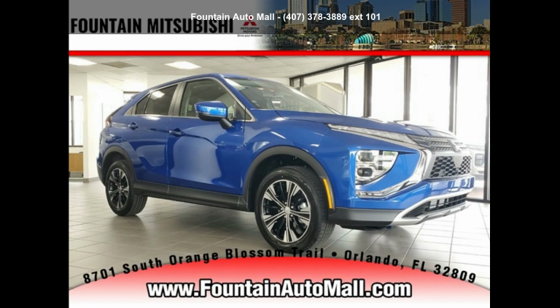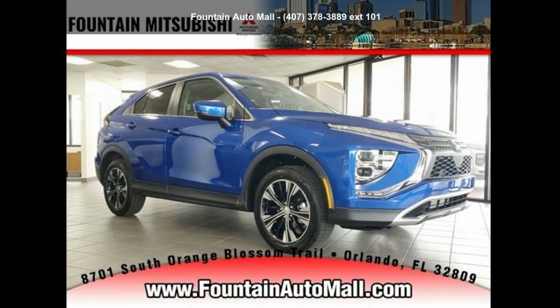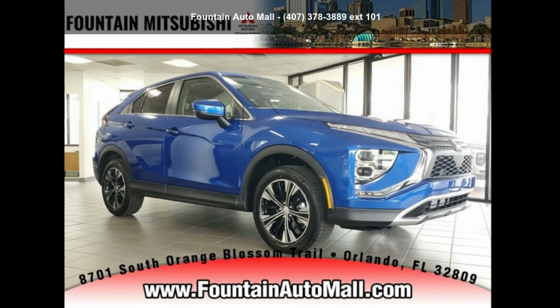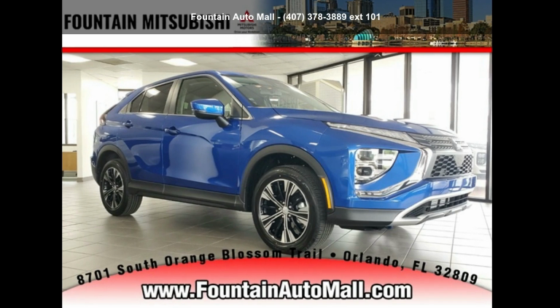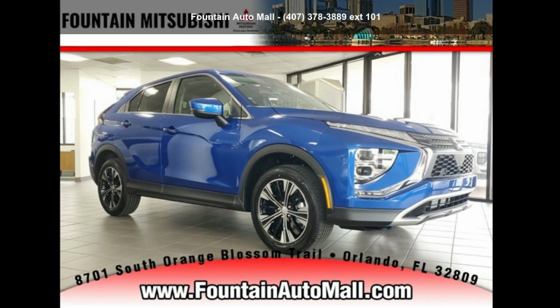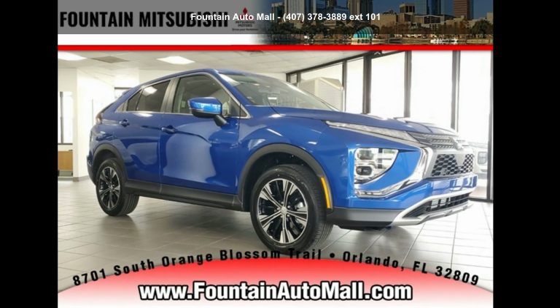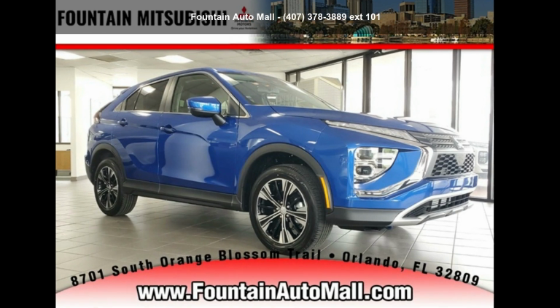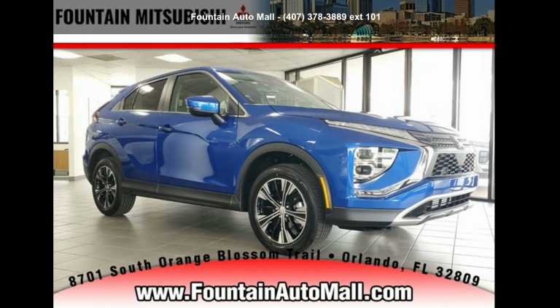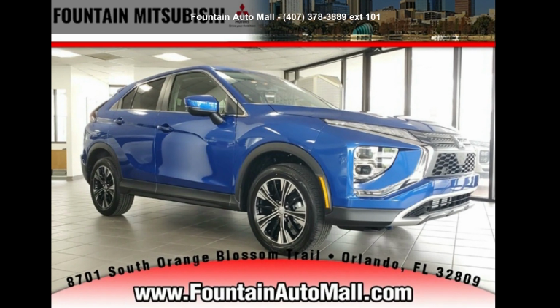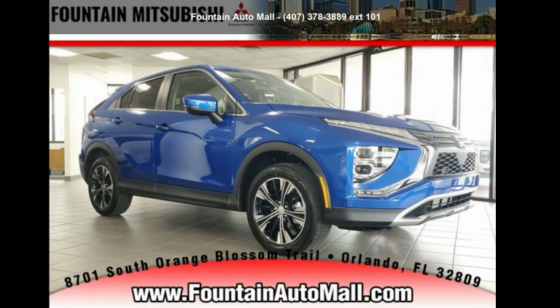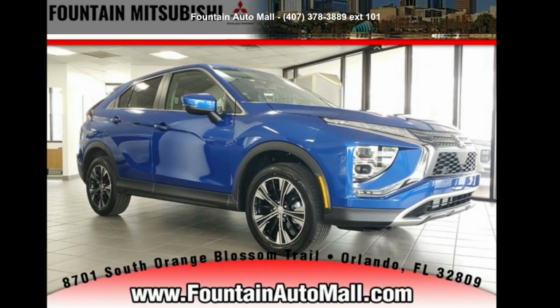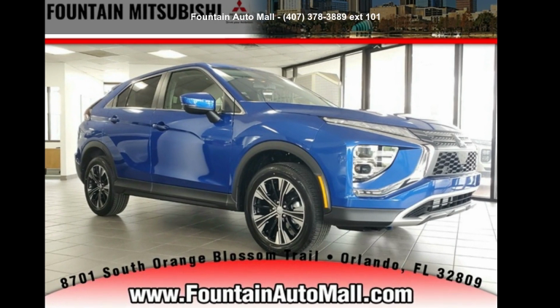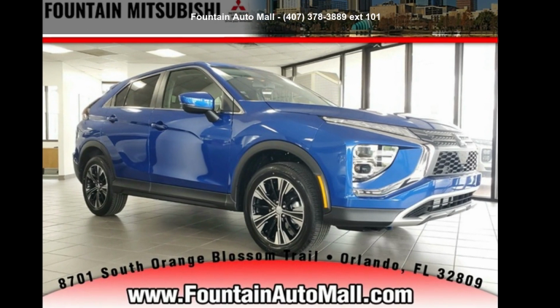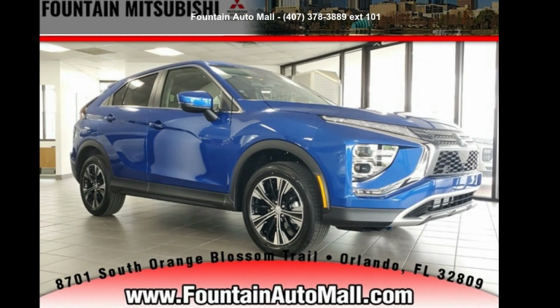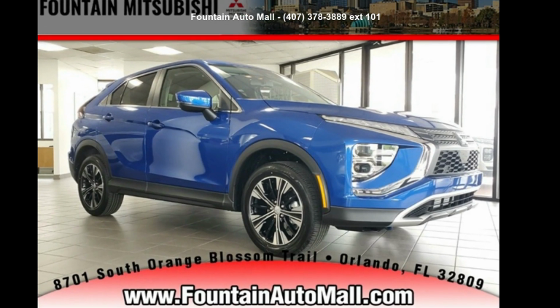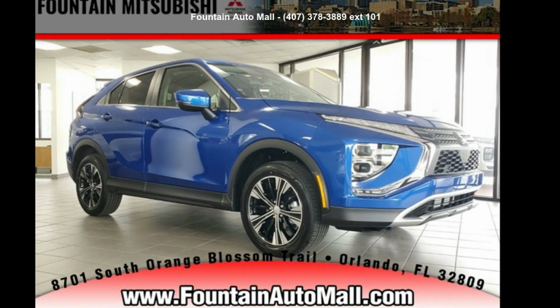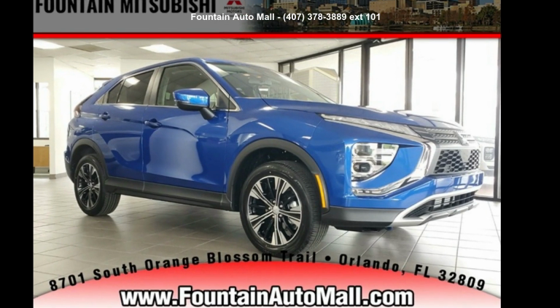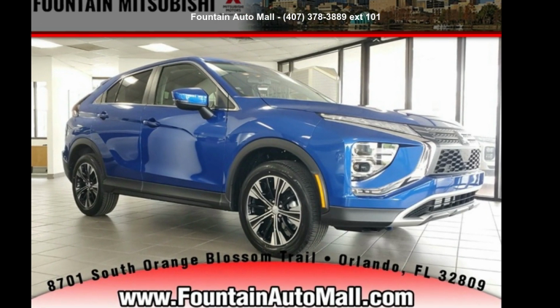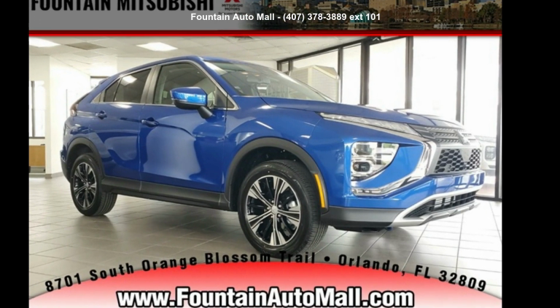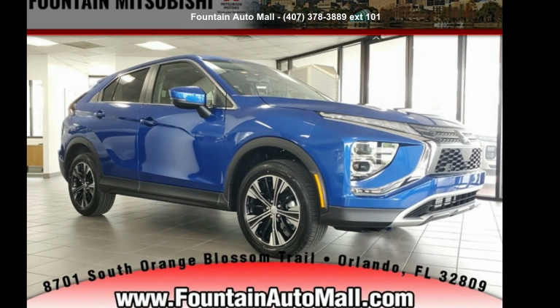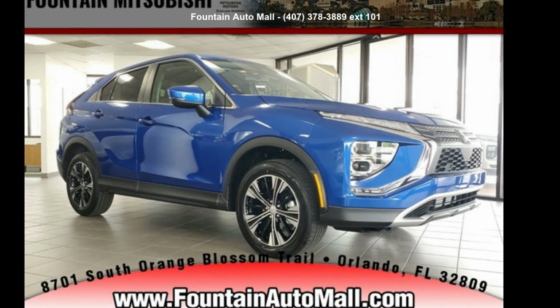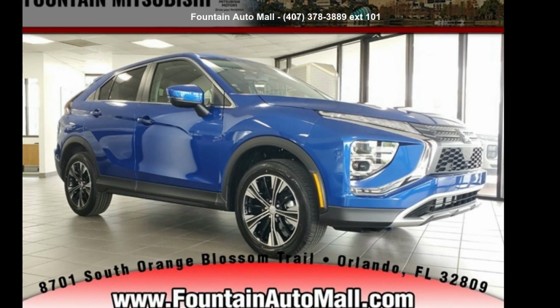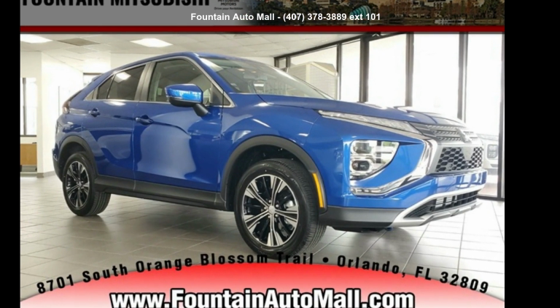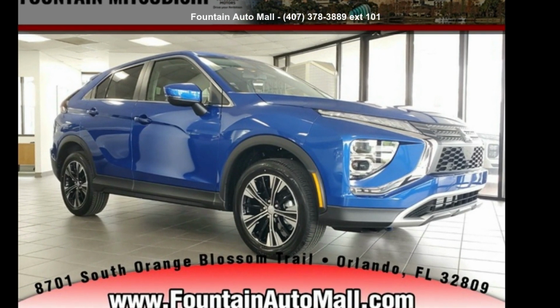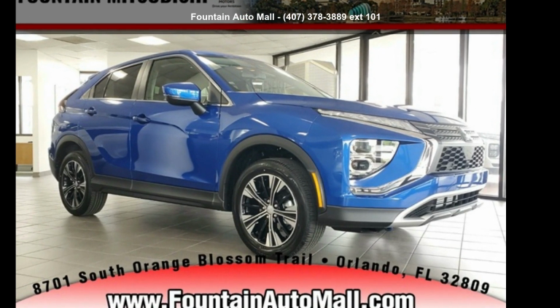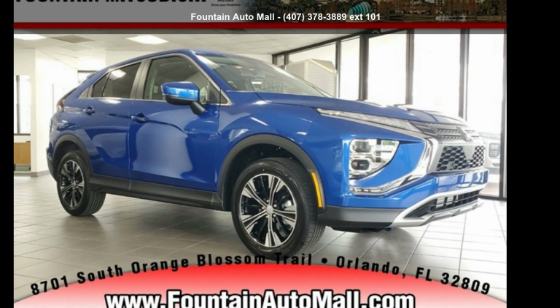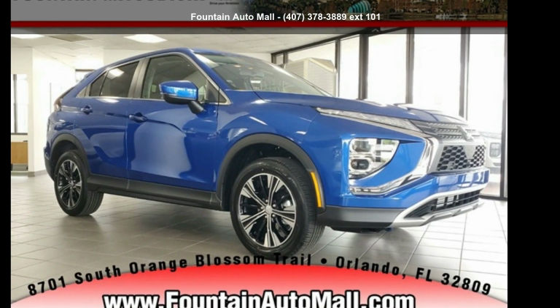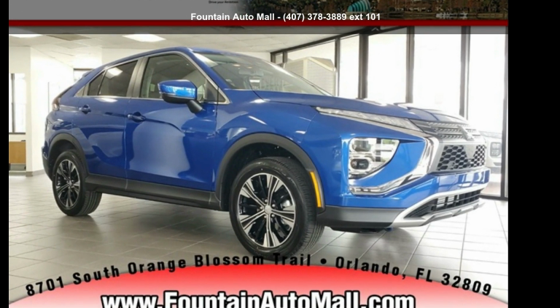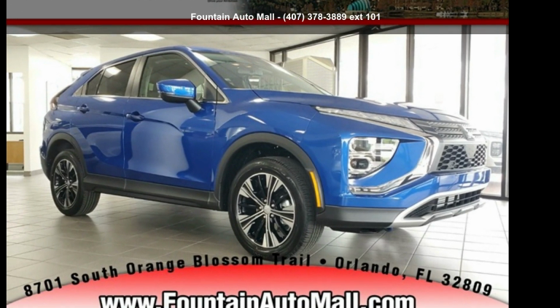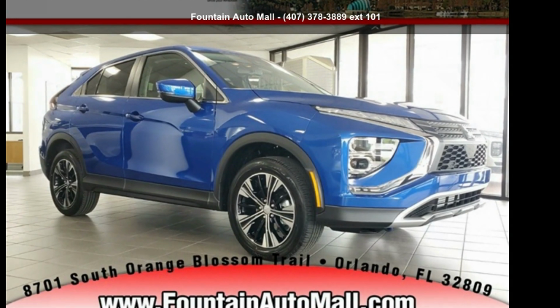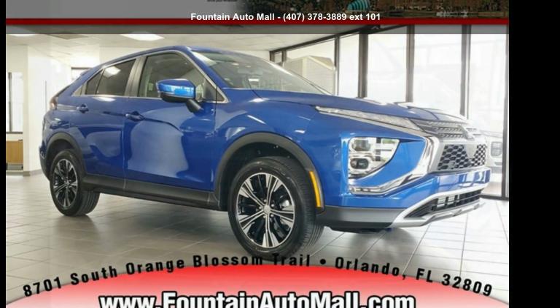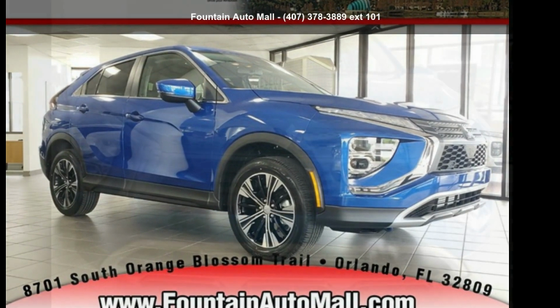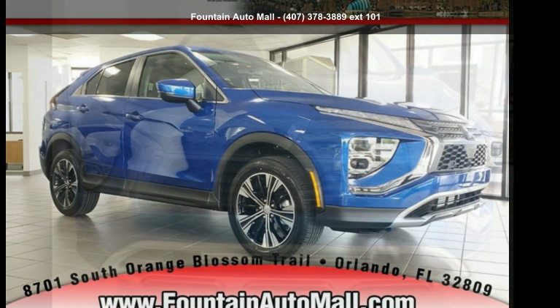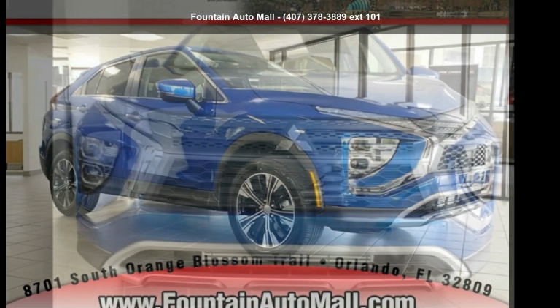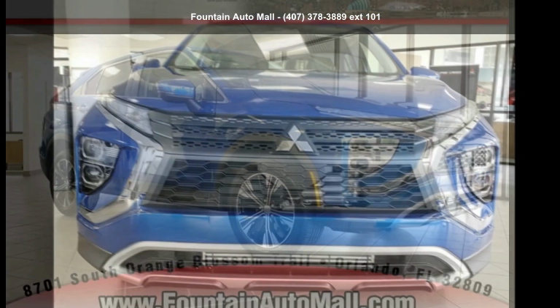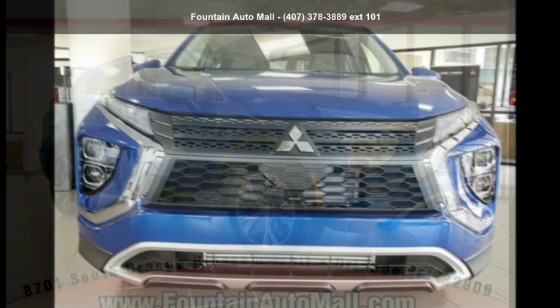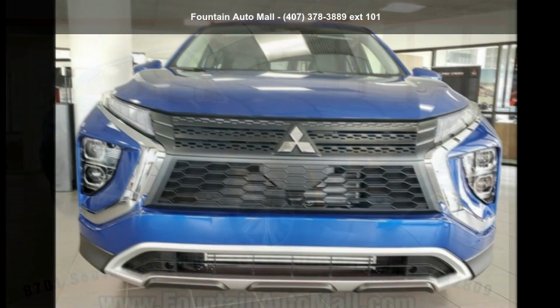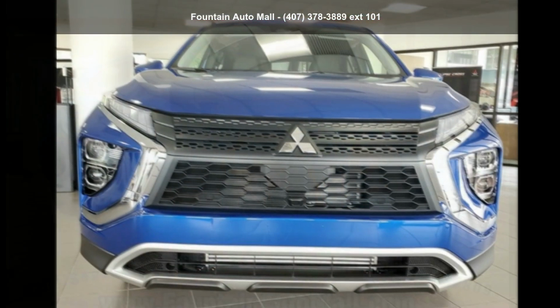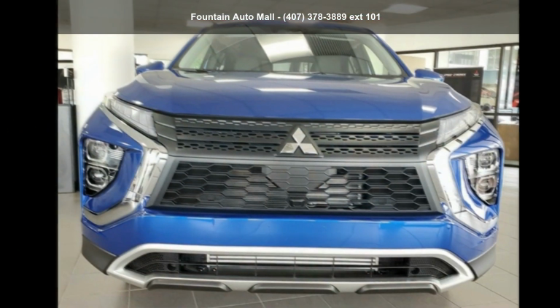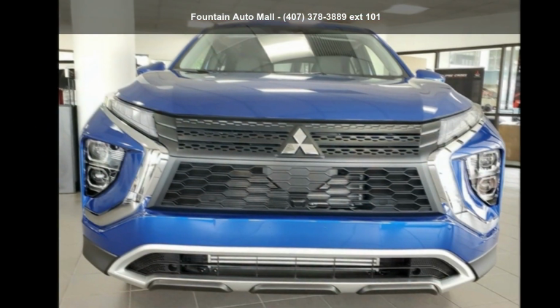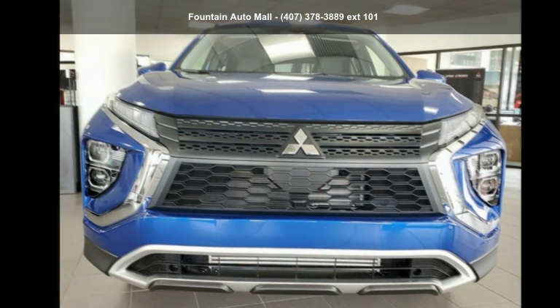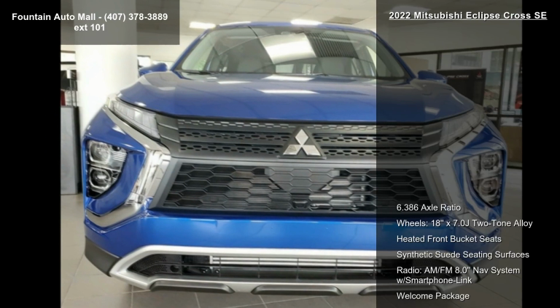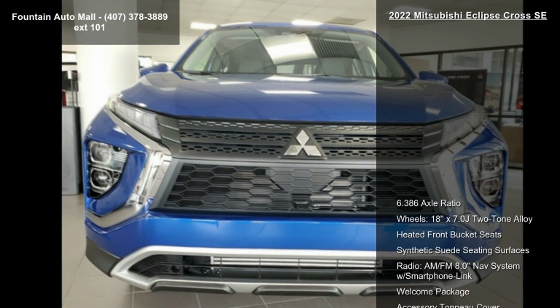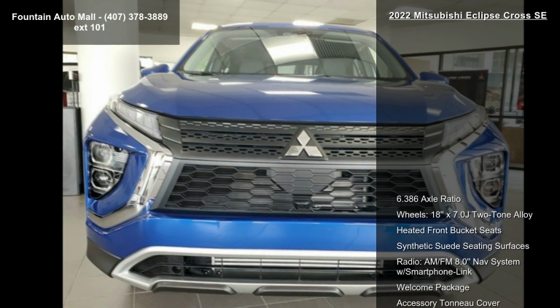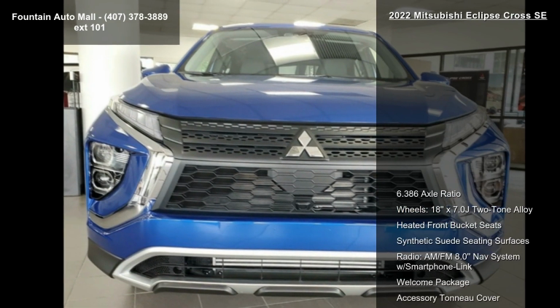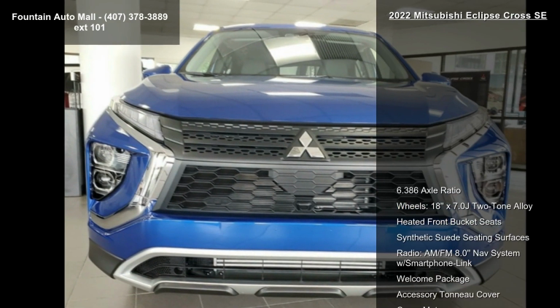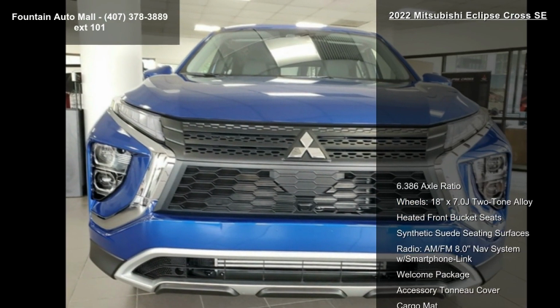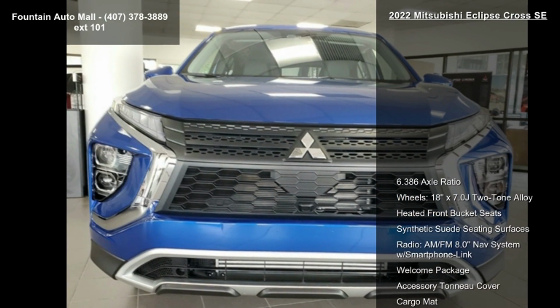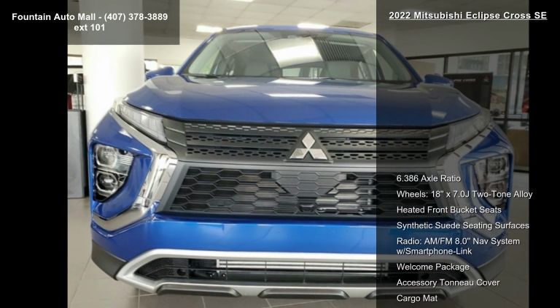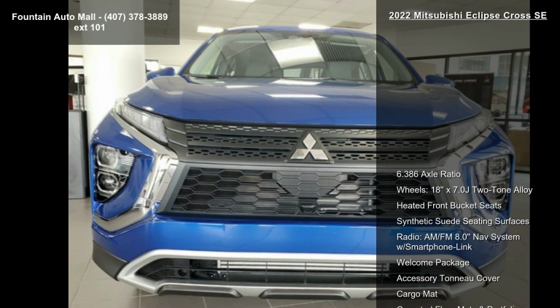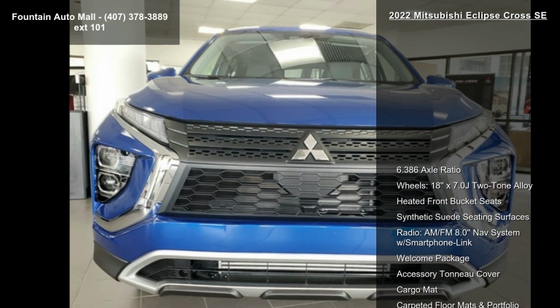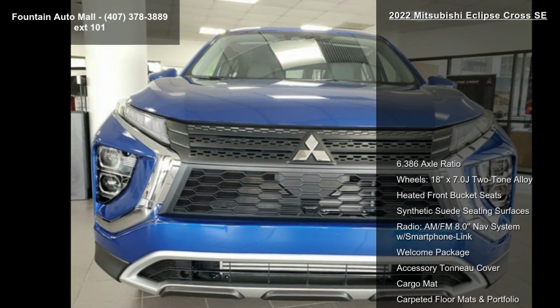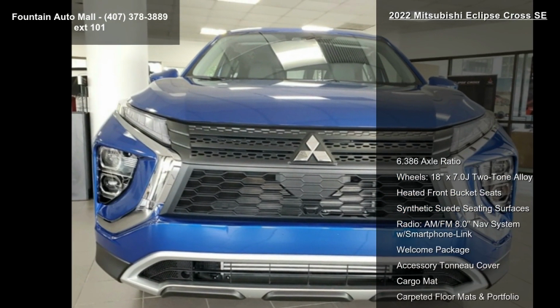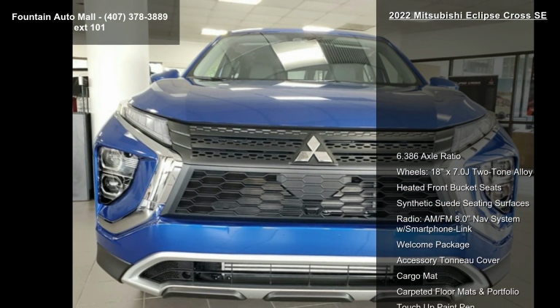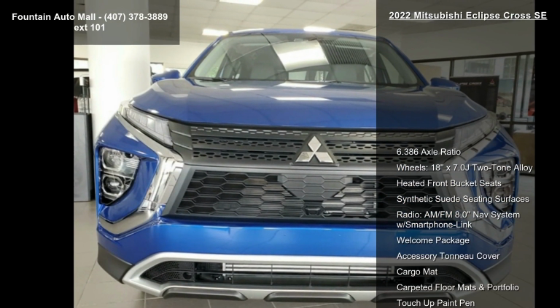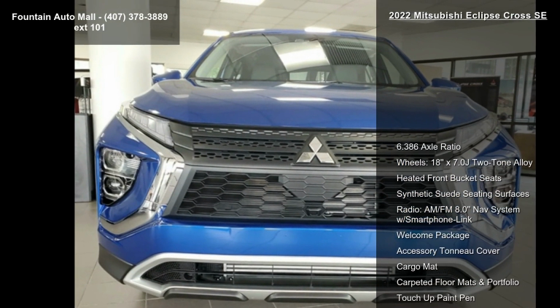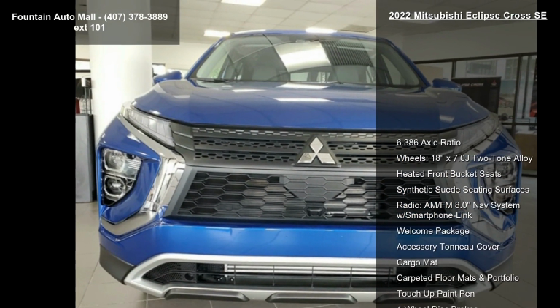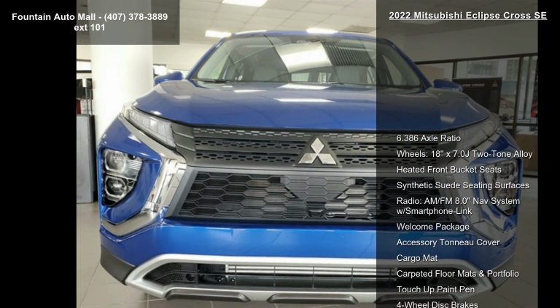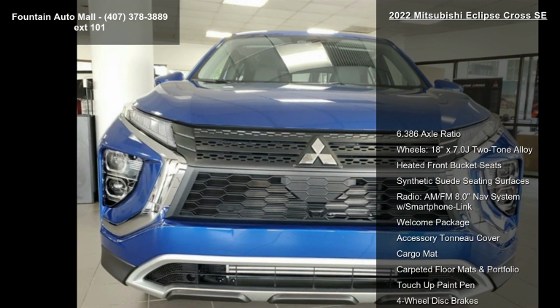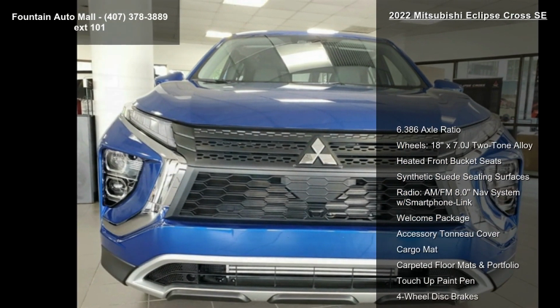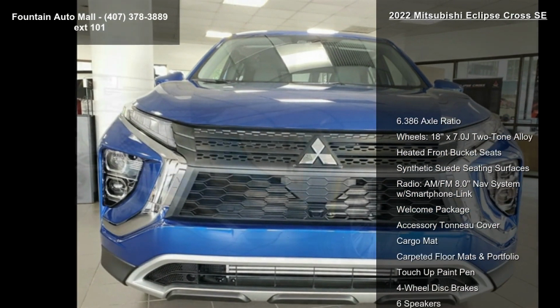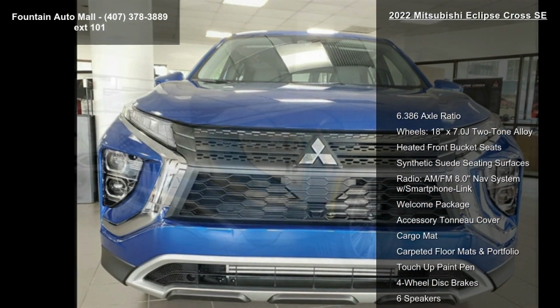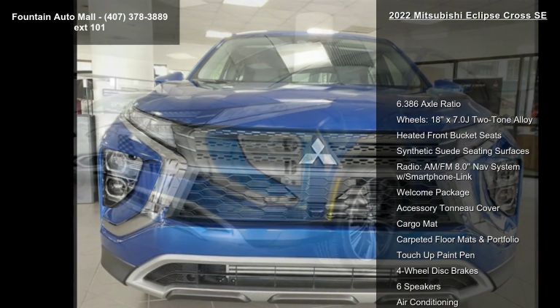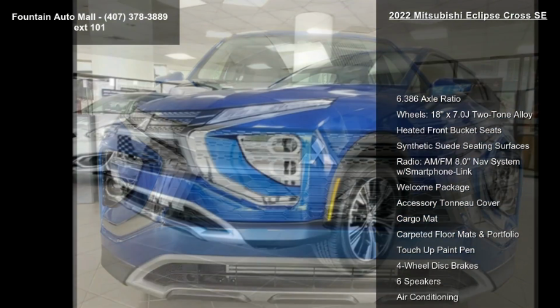Check out this Mitsubishi 2022 Eclipse Cross SE. If you are looking for a first-rate auto, this one could be yours today.